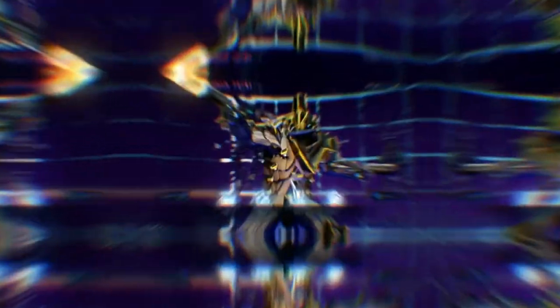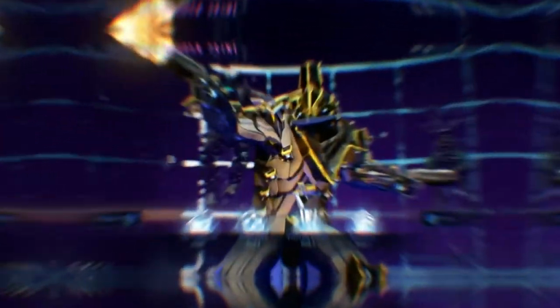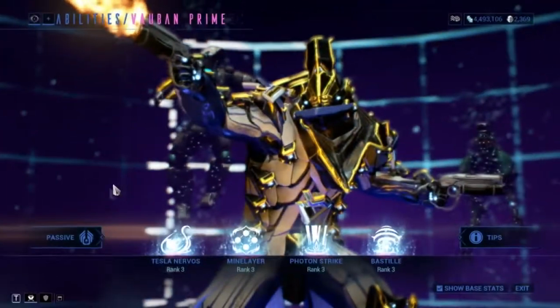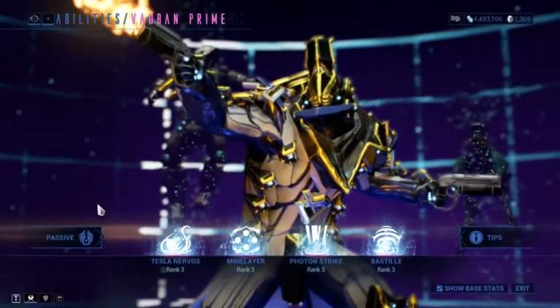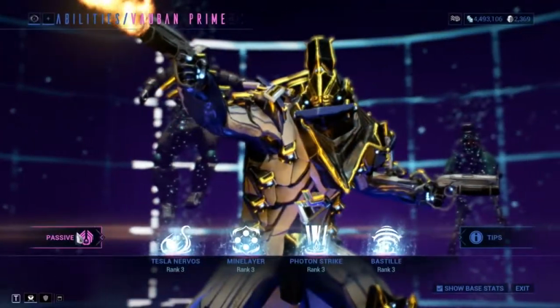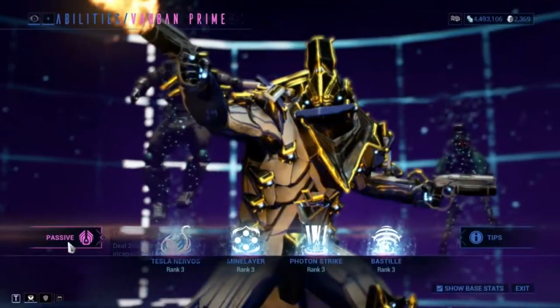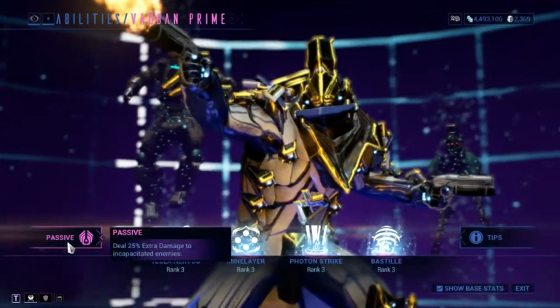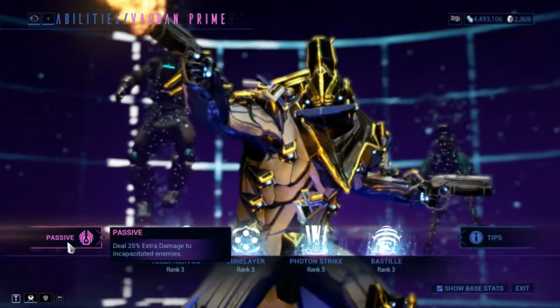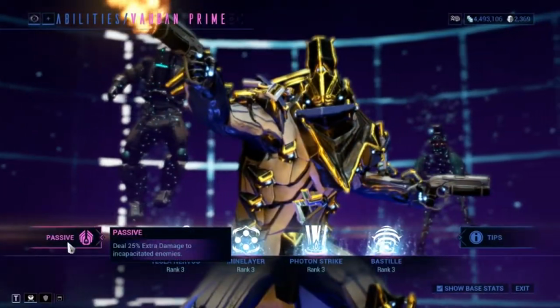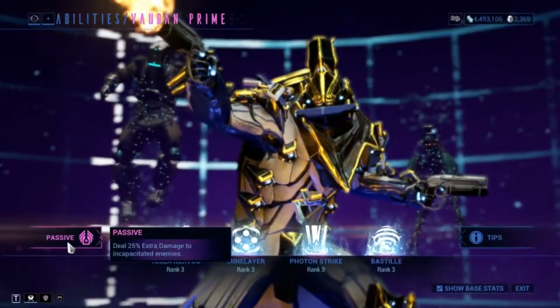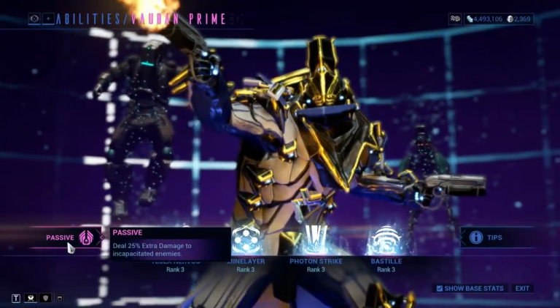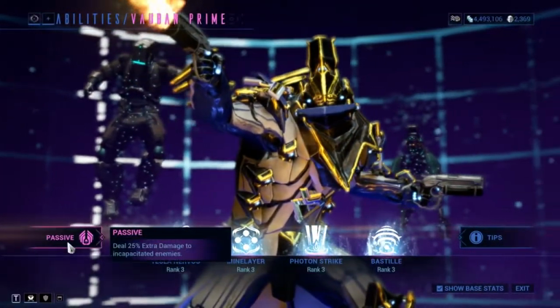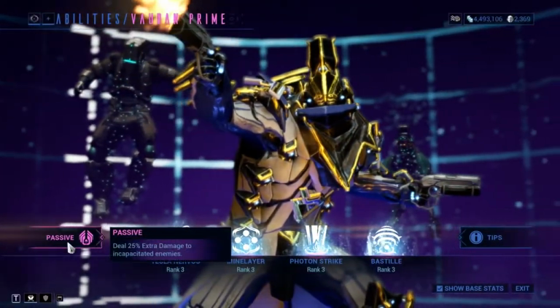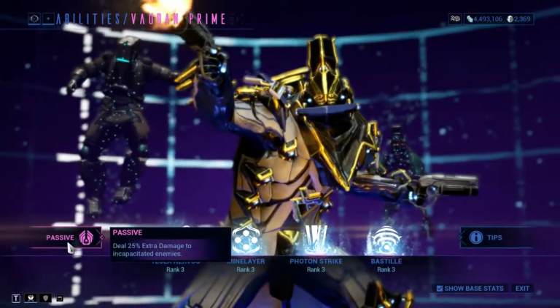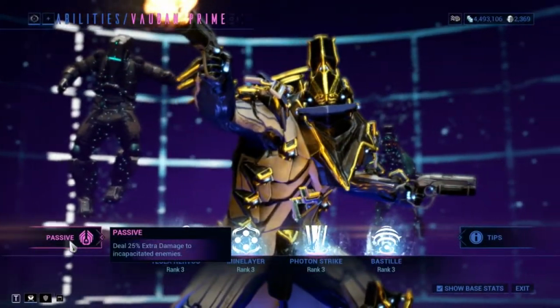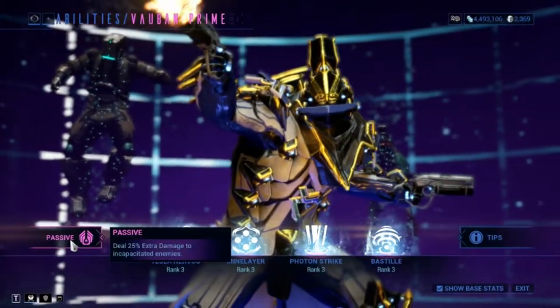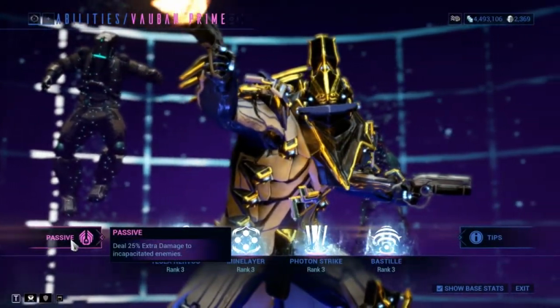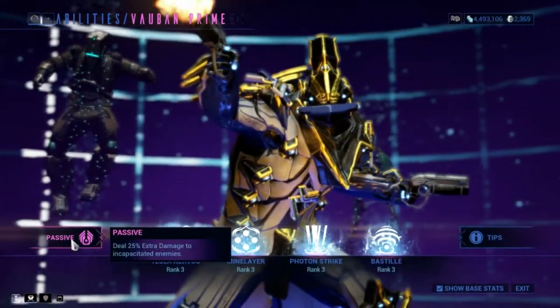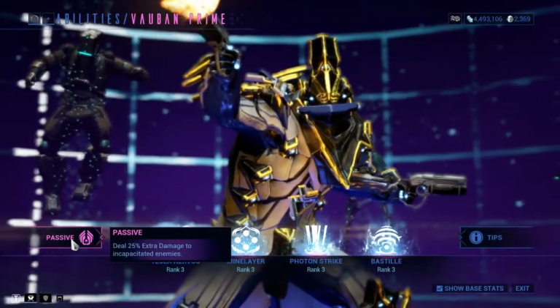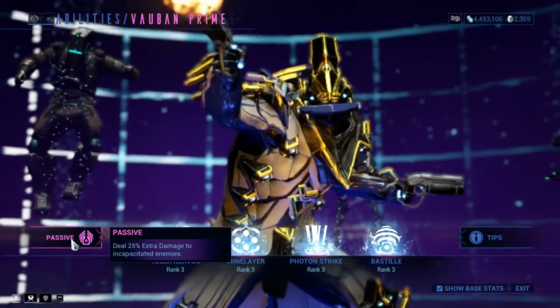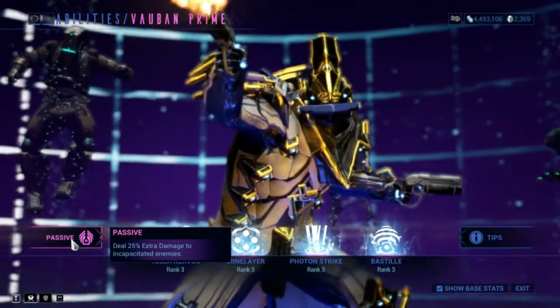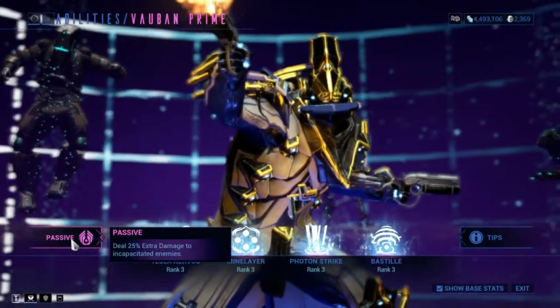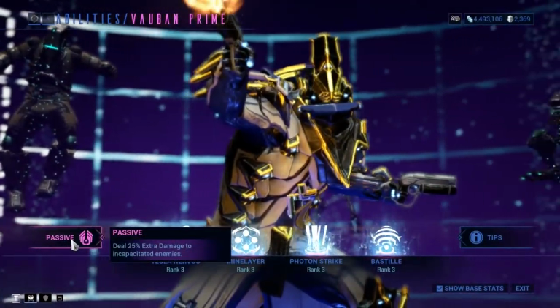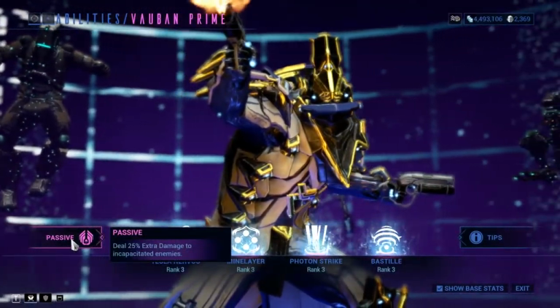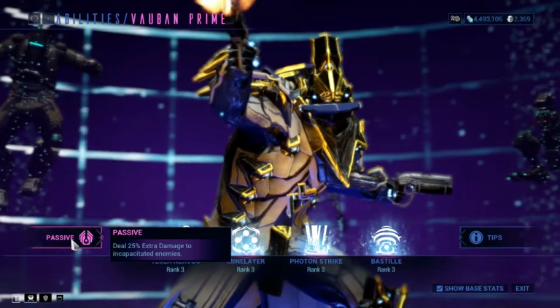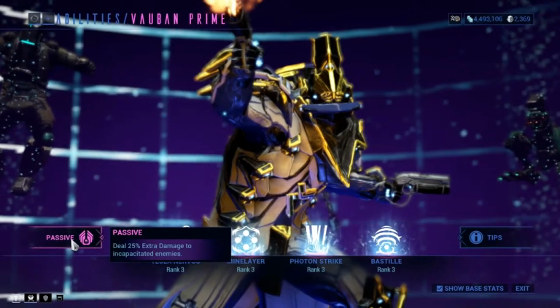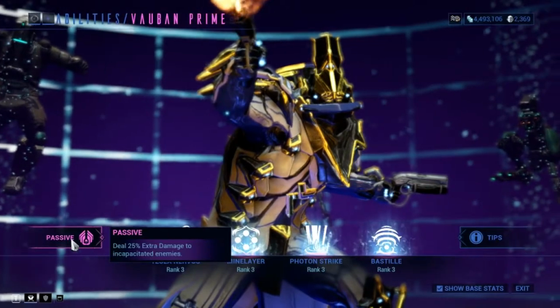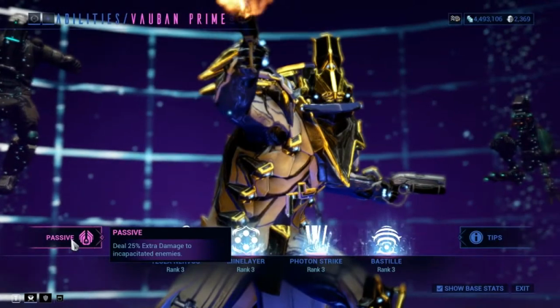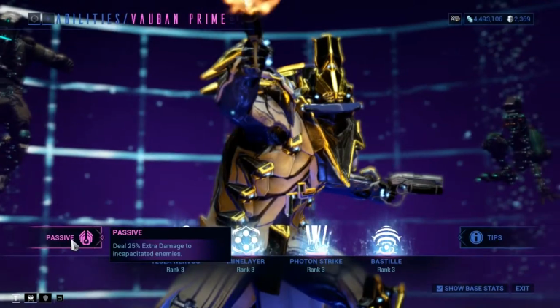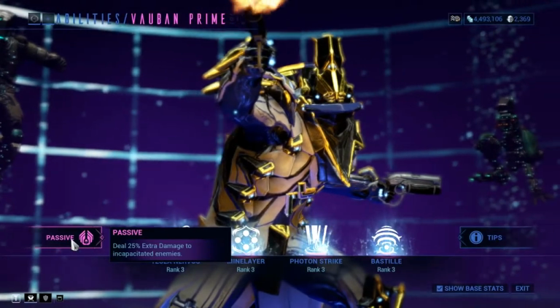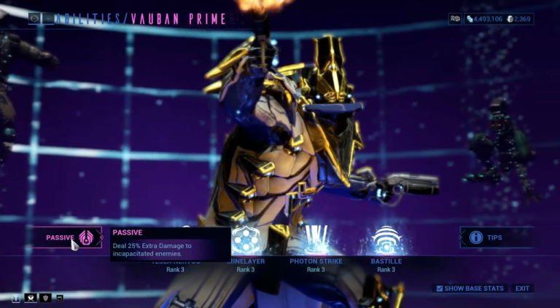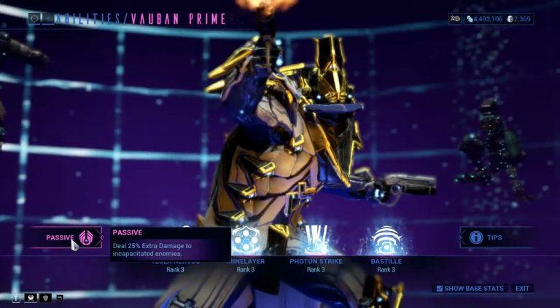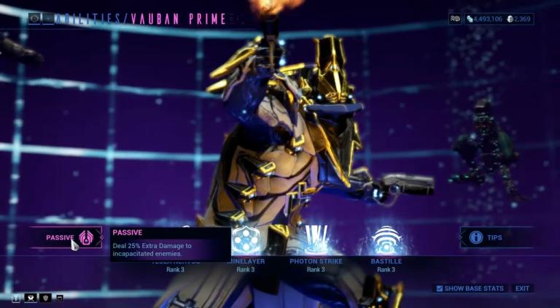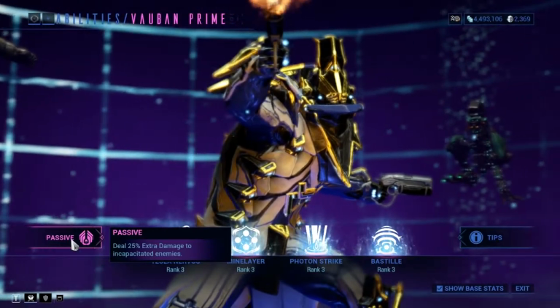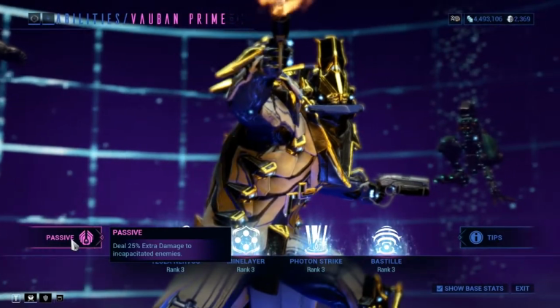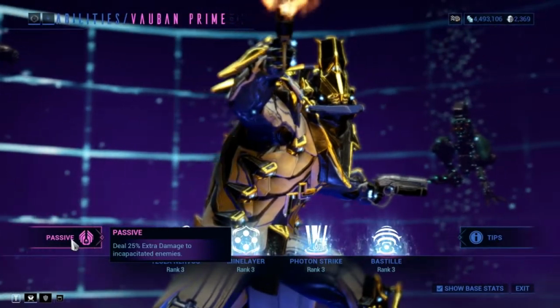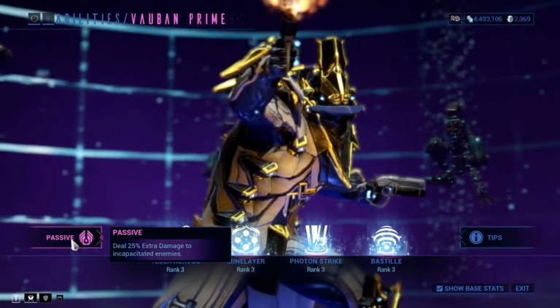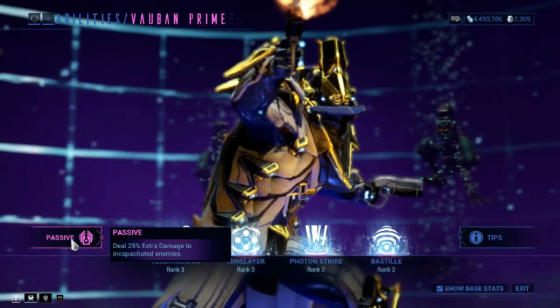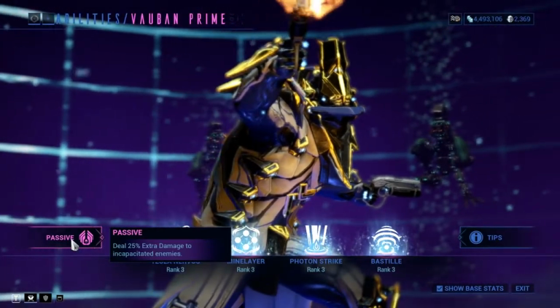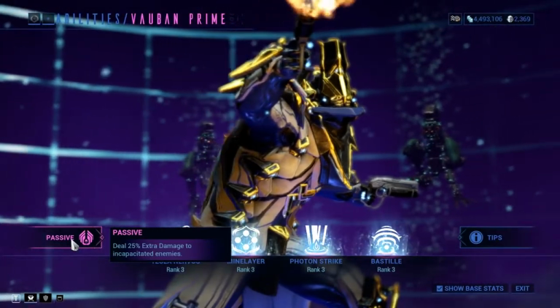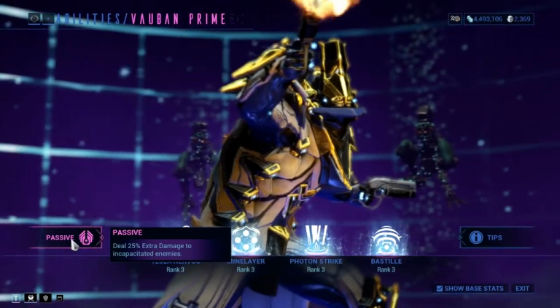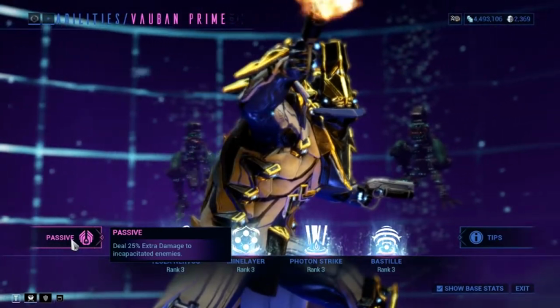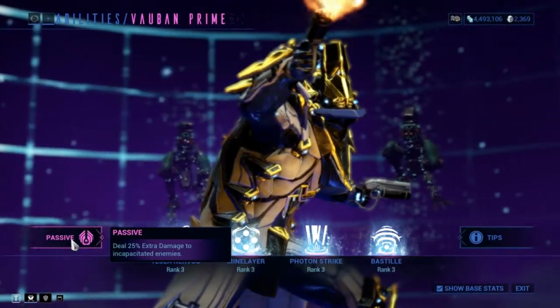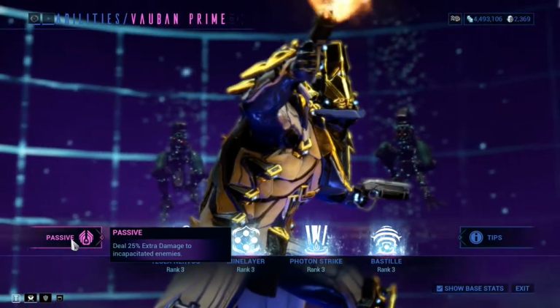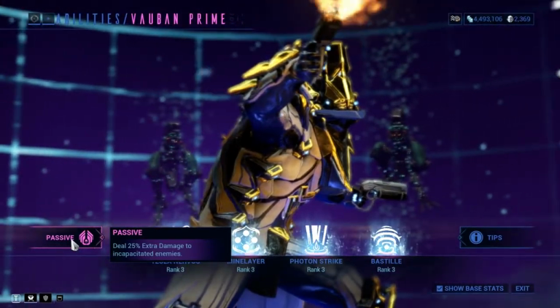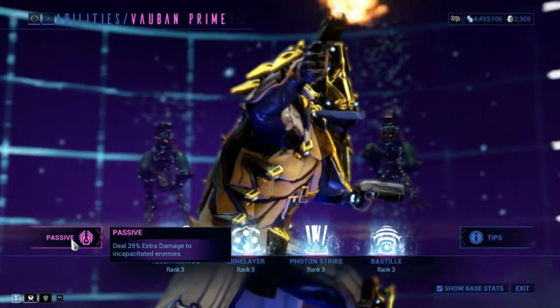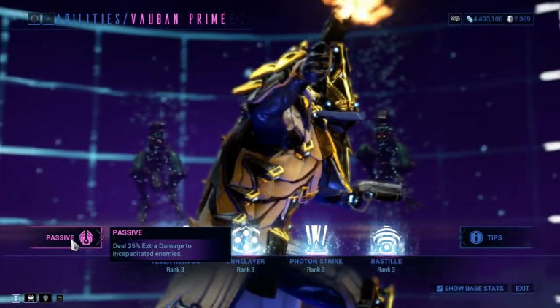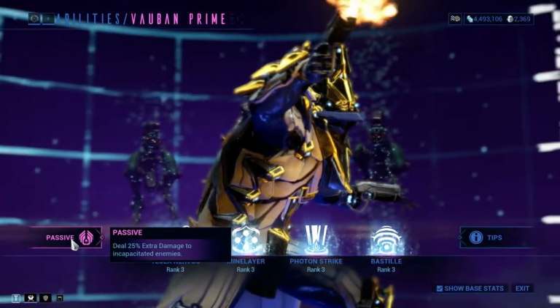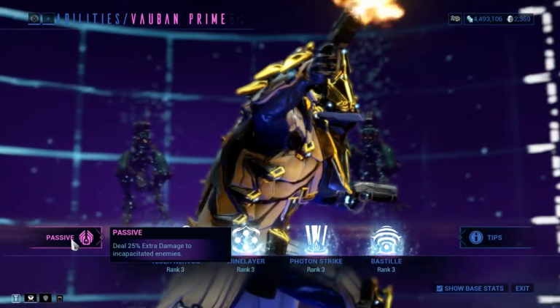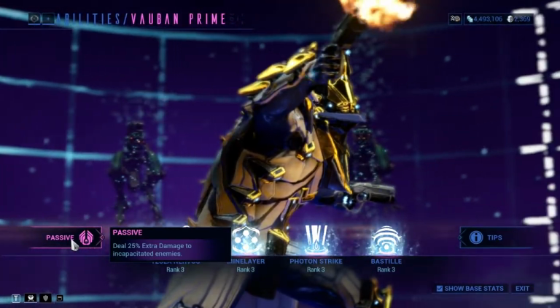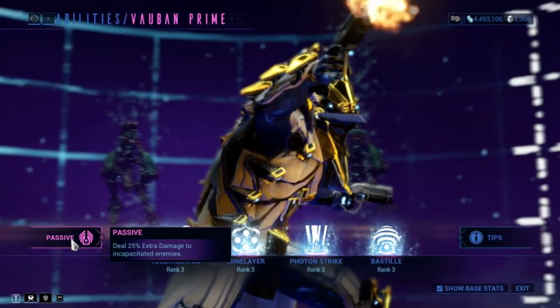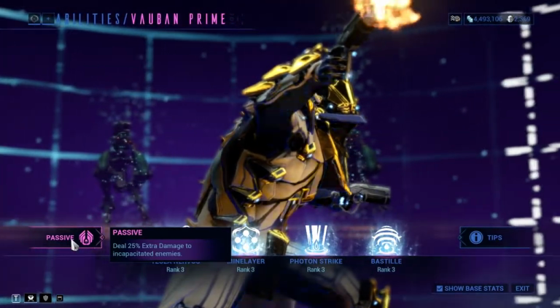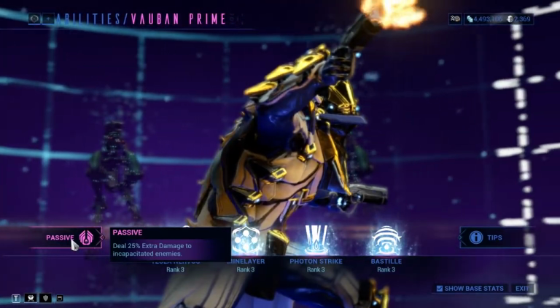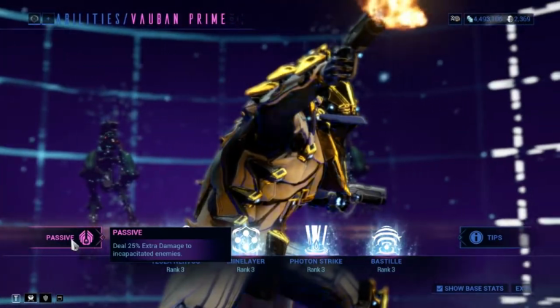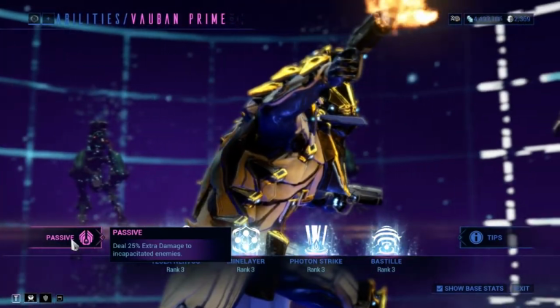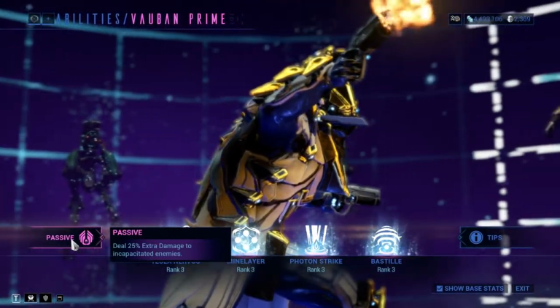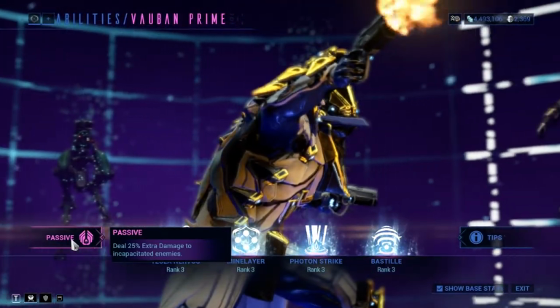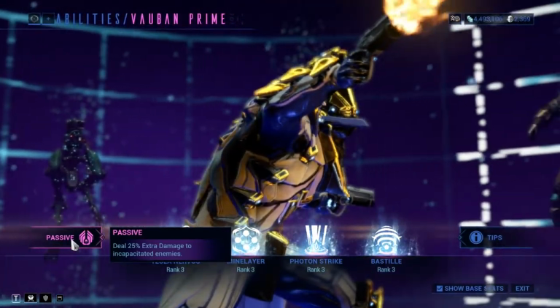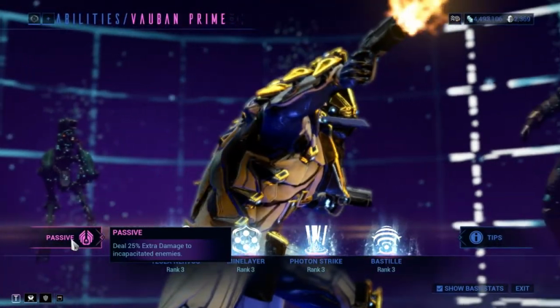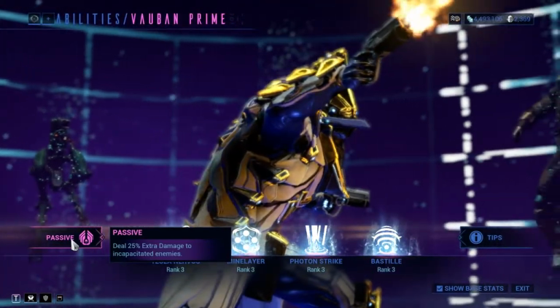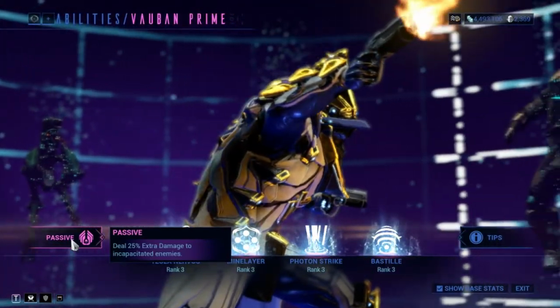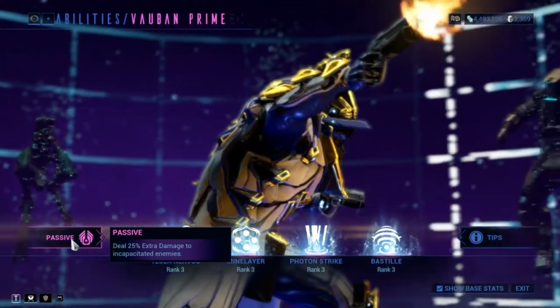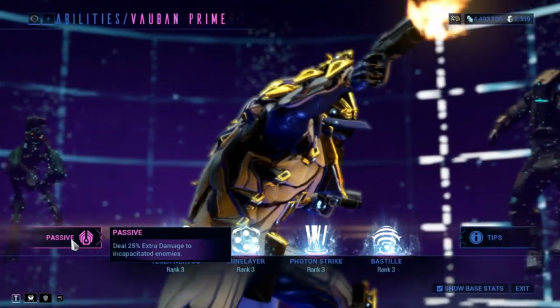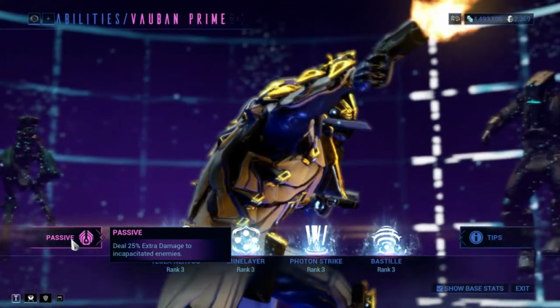Let's start with the passive. Any enemies CC'd will receive 25% extra damage from Vauban. Yeah, that's it.